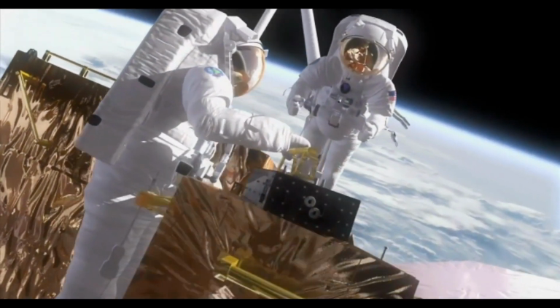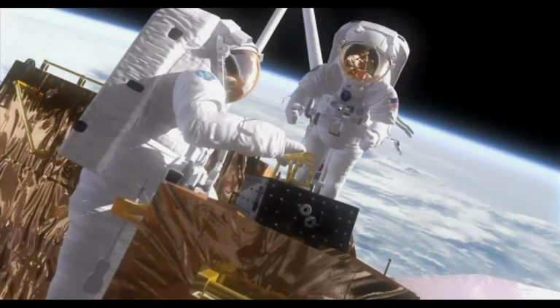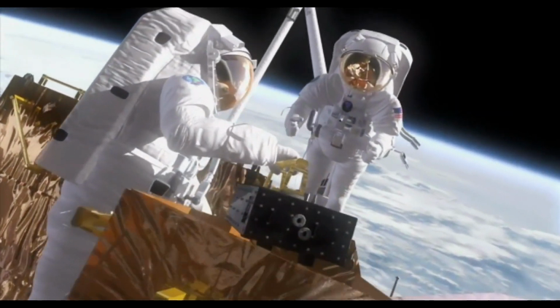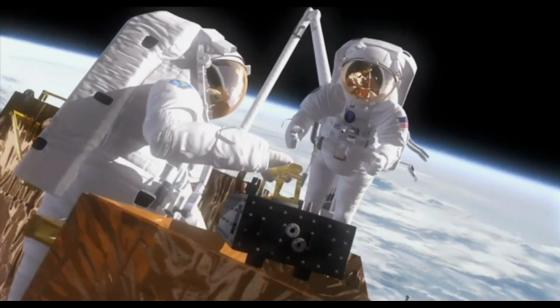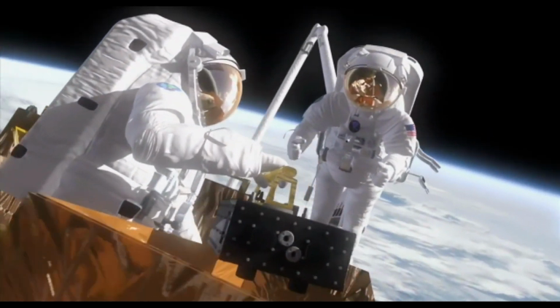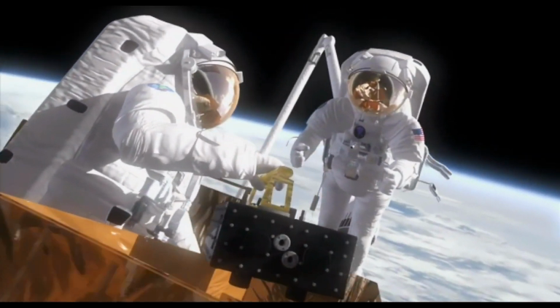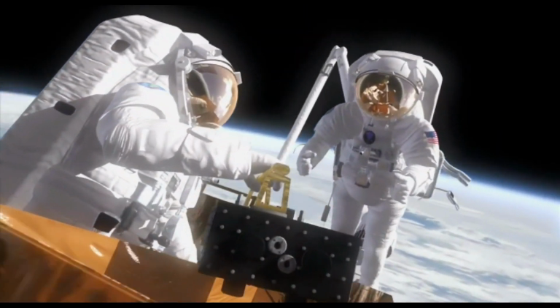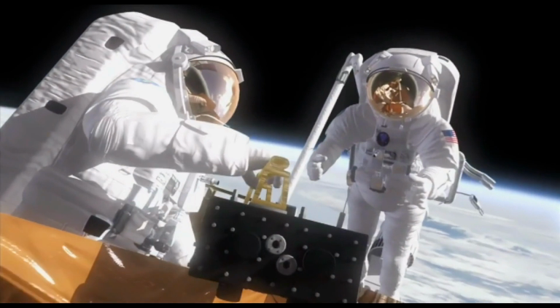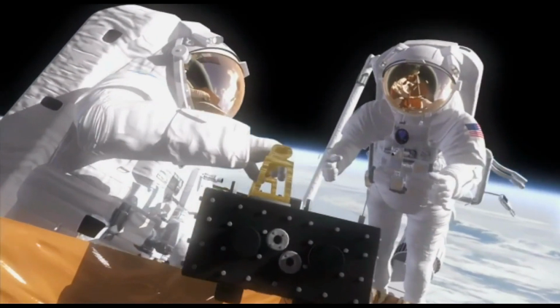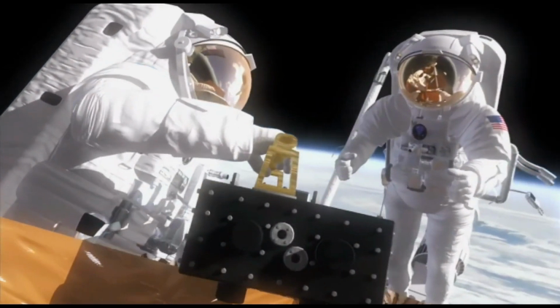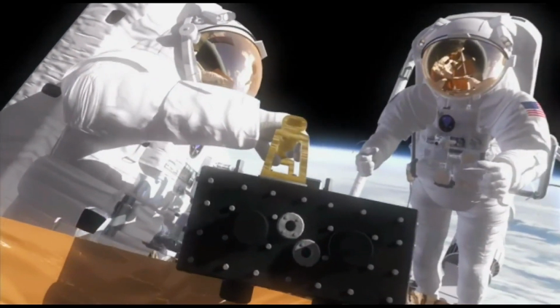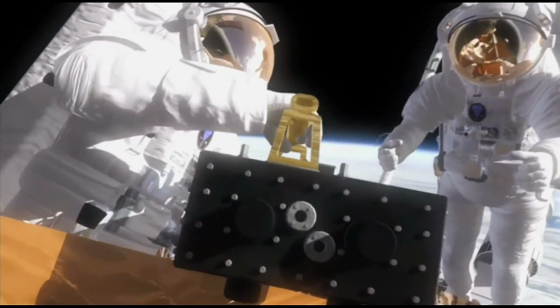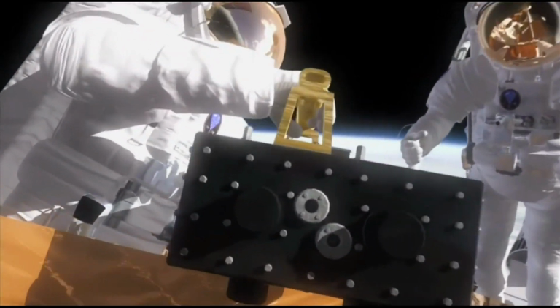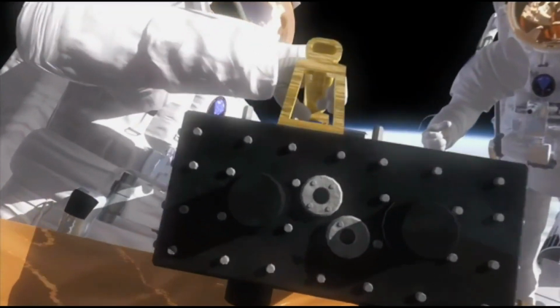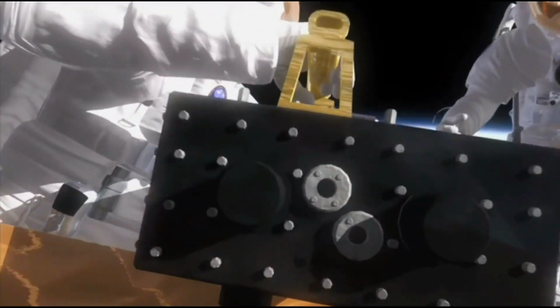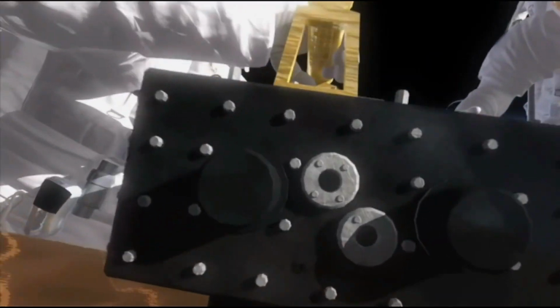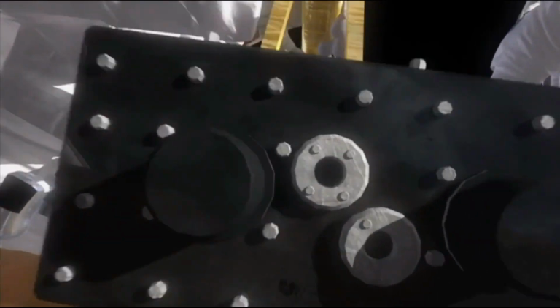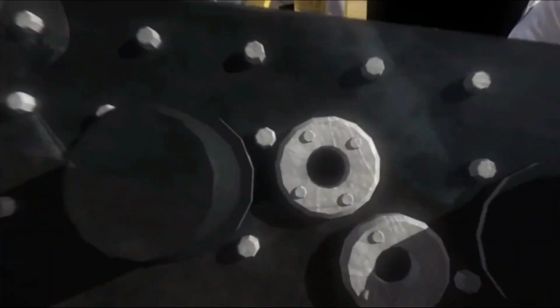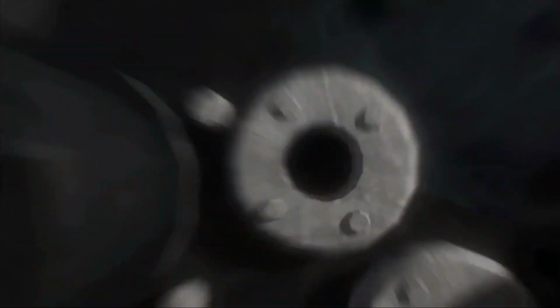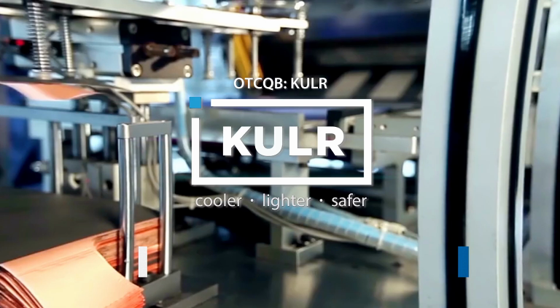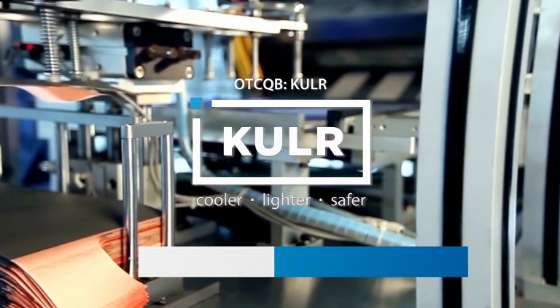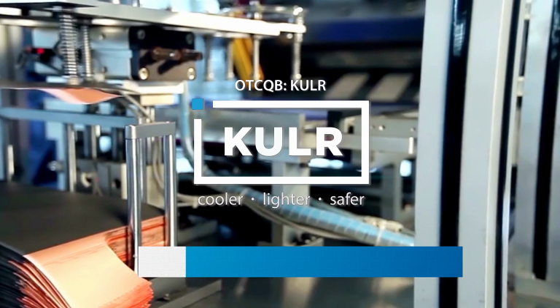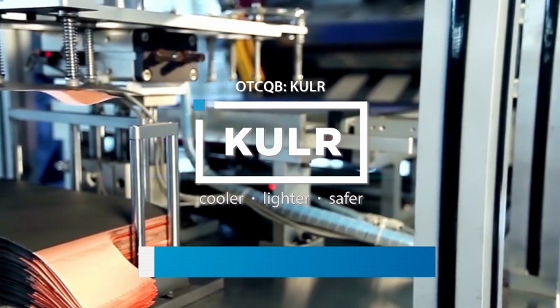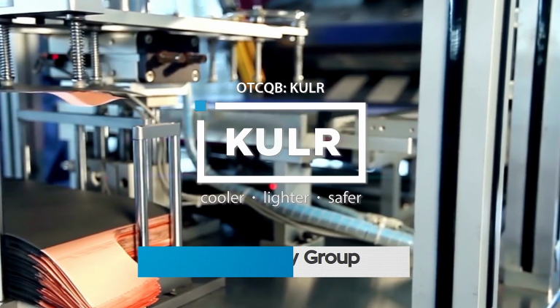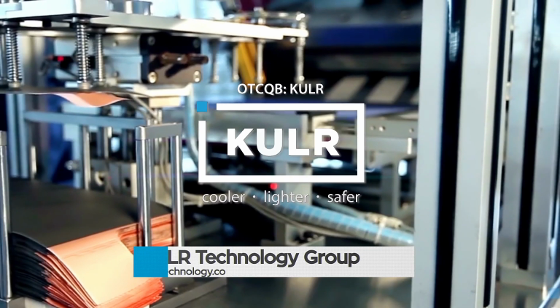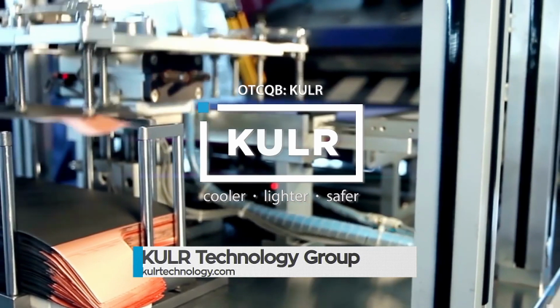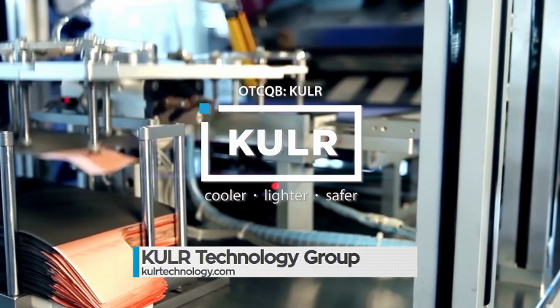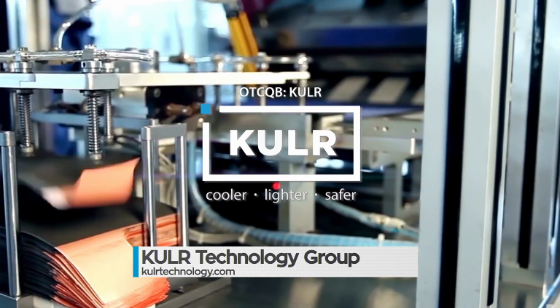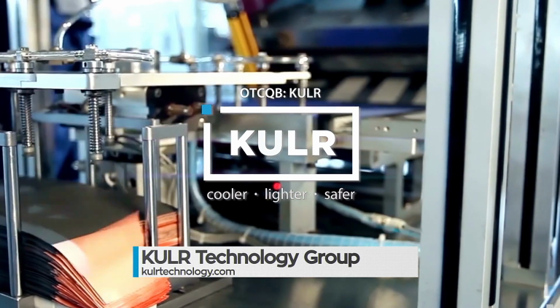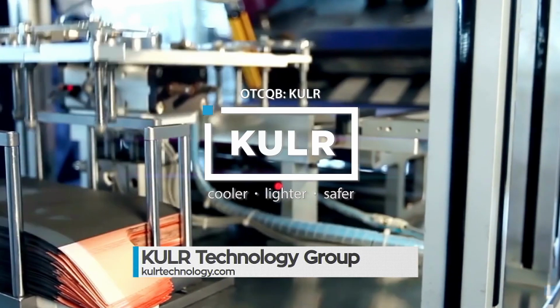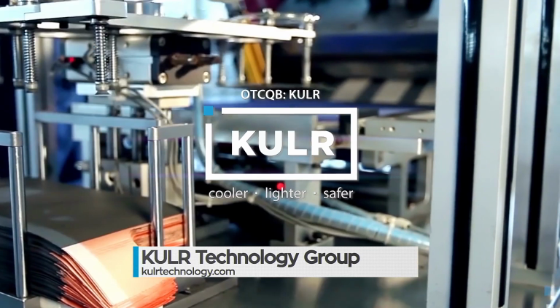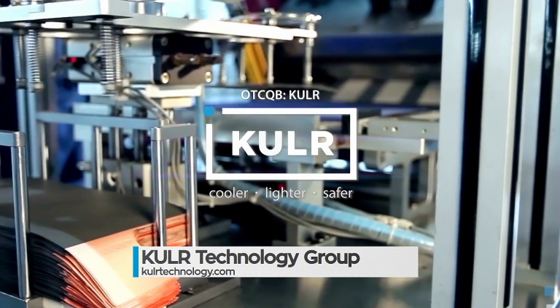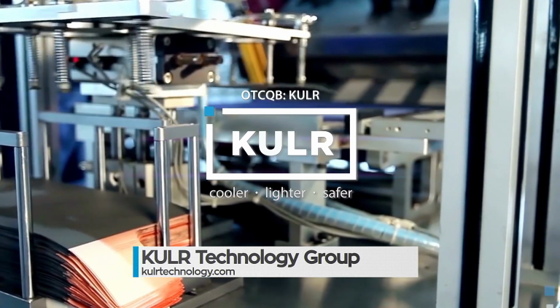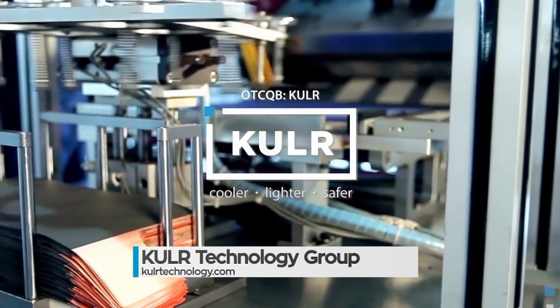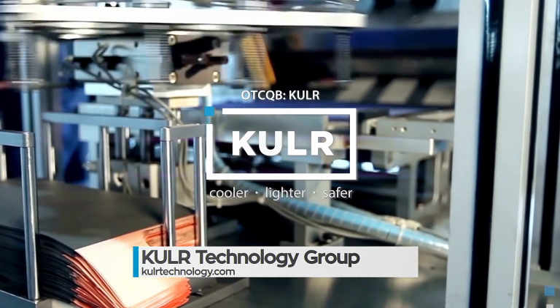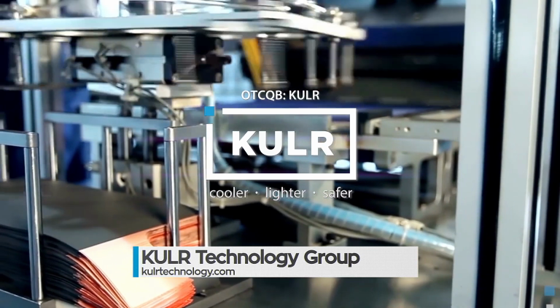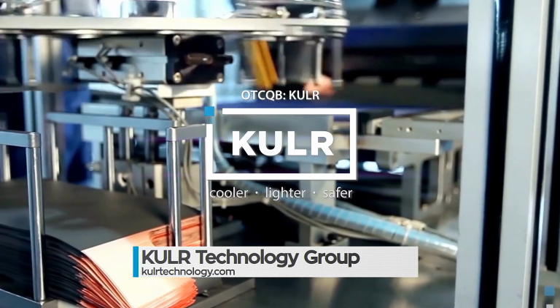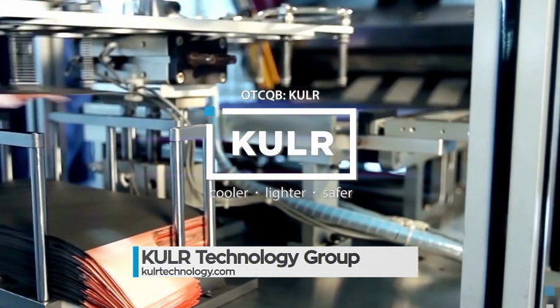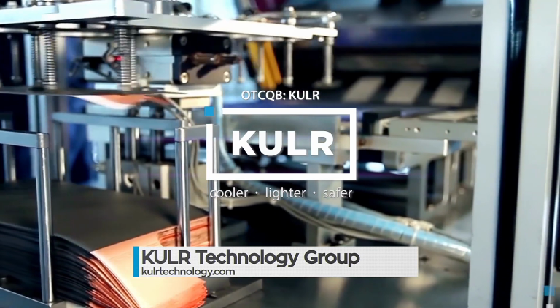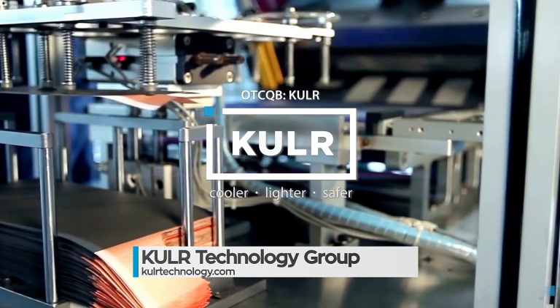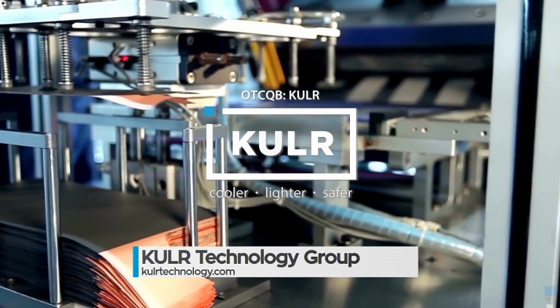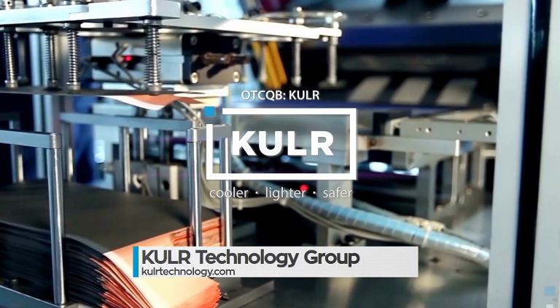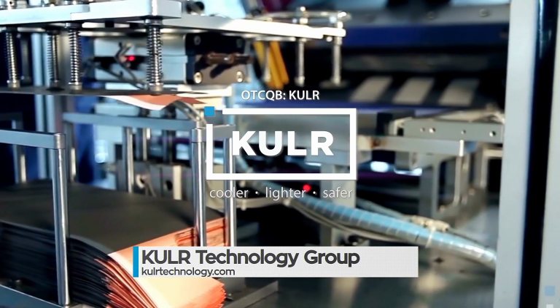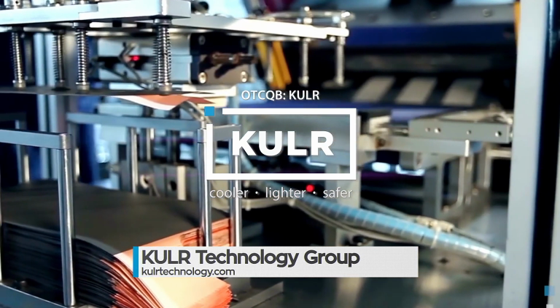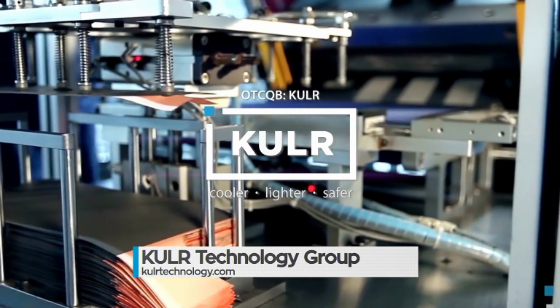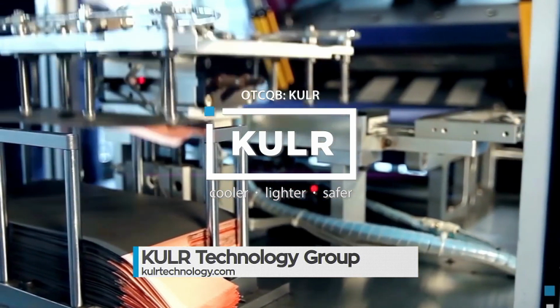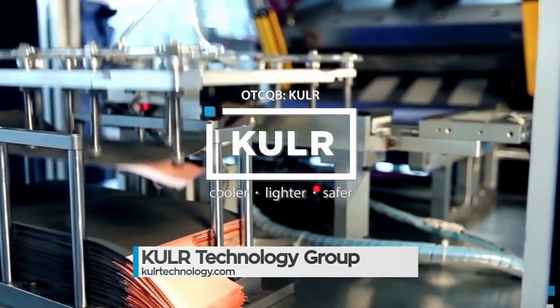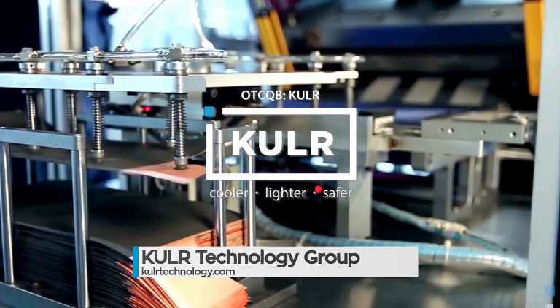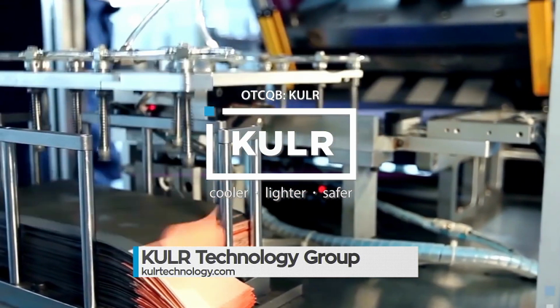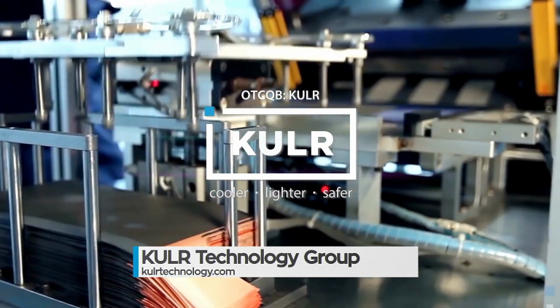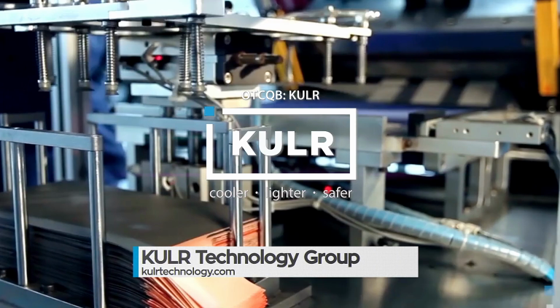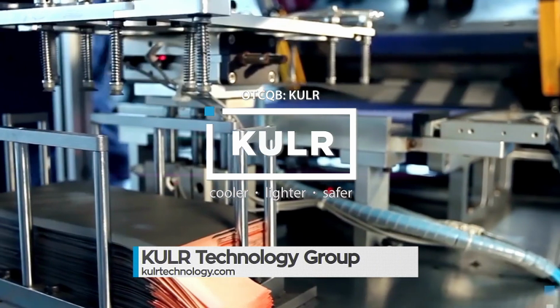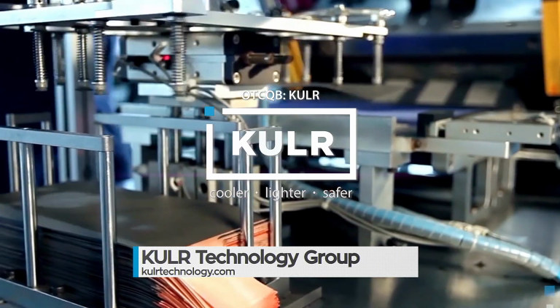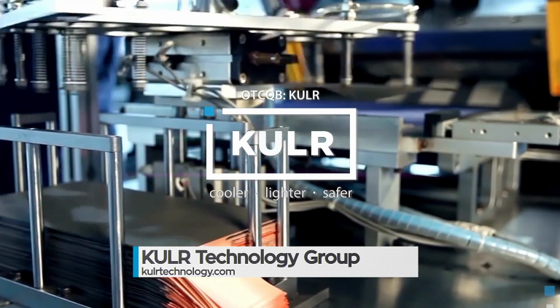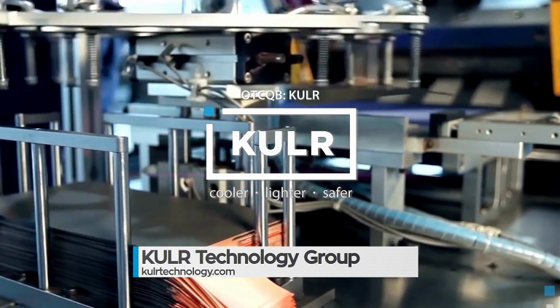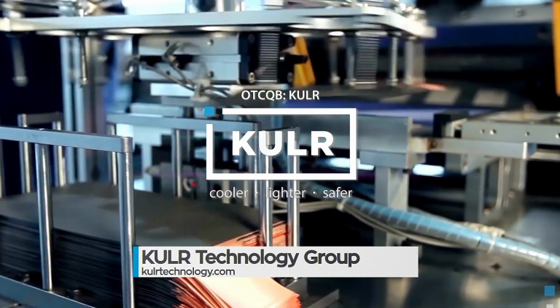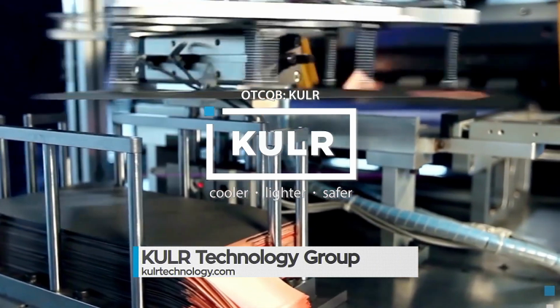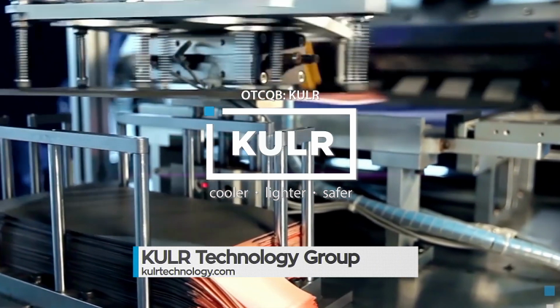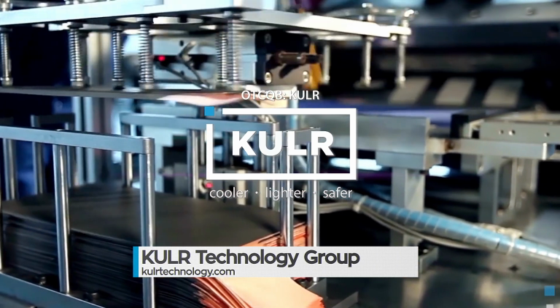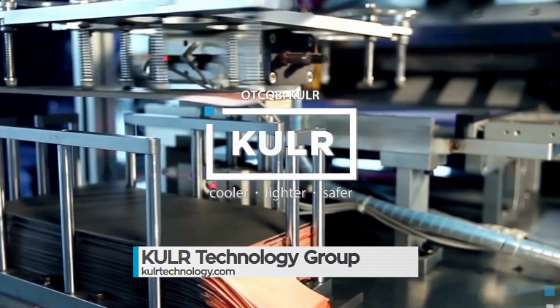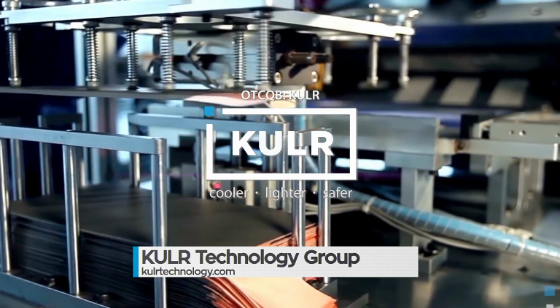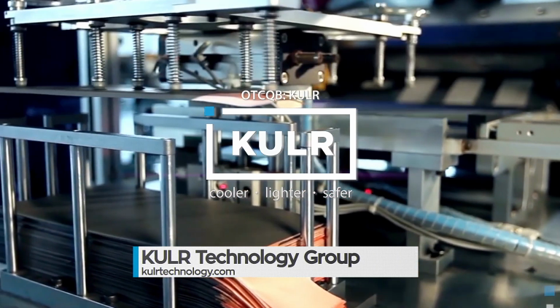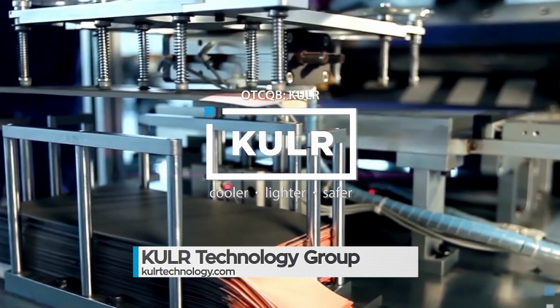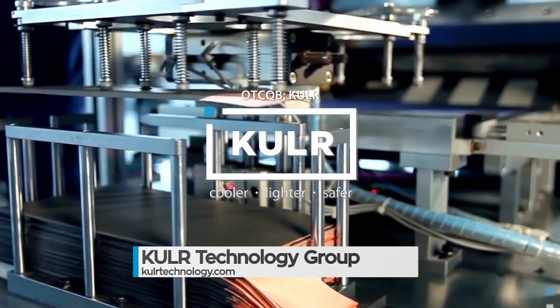You can find out more about Cooler and the application of their cutting-edge carbon-fiber cooling technologies by visiting their website at CoolerTechnology.com.